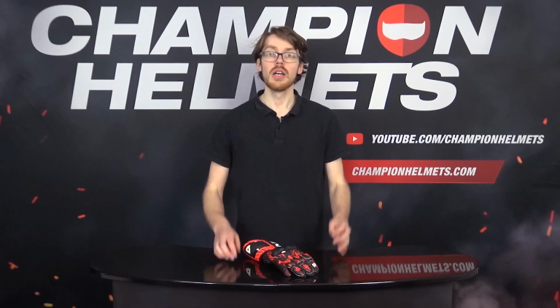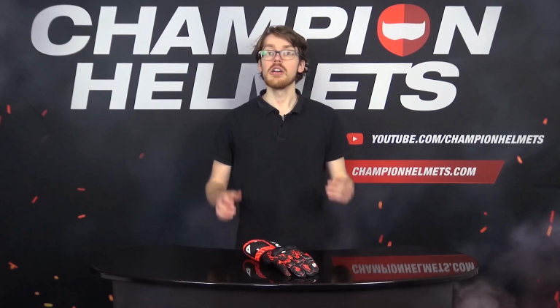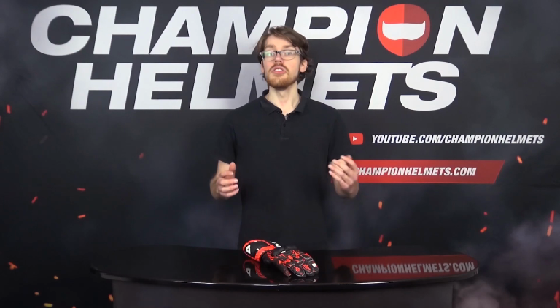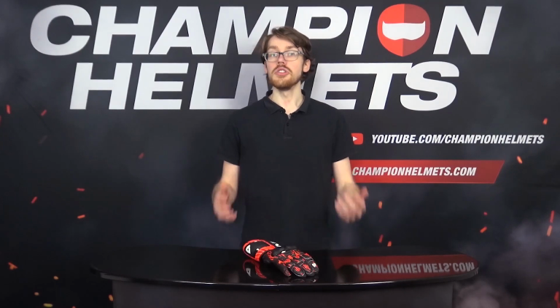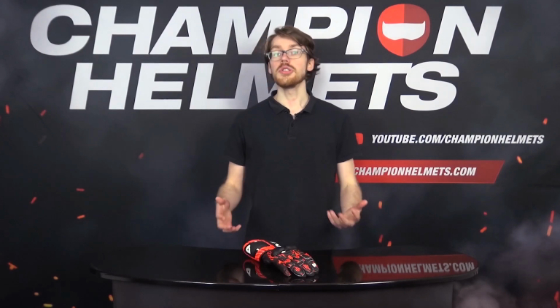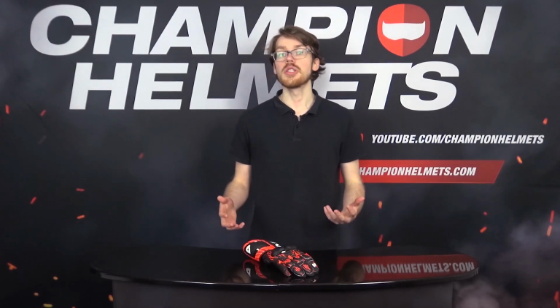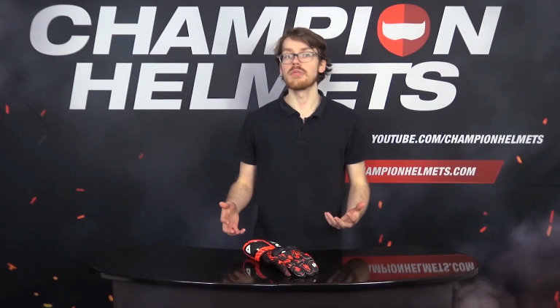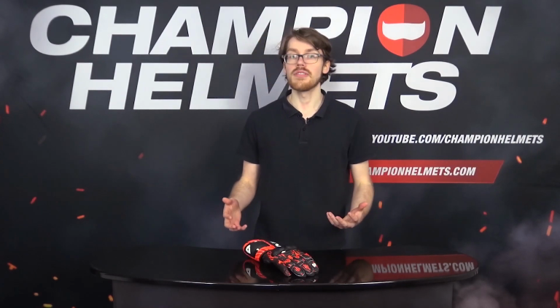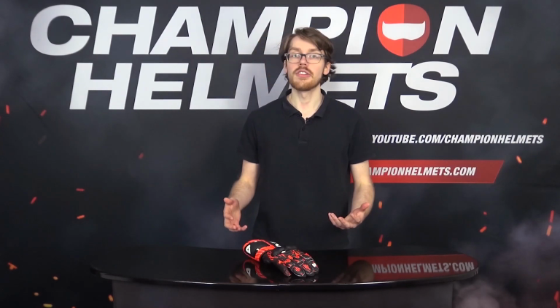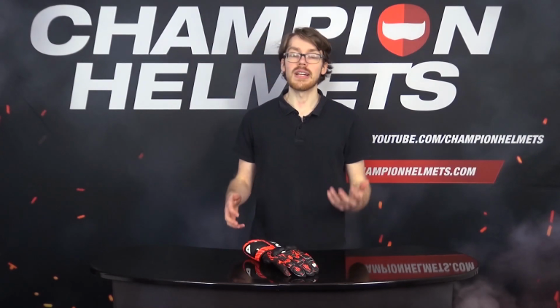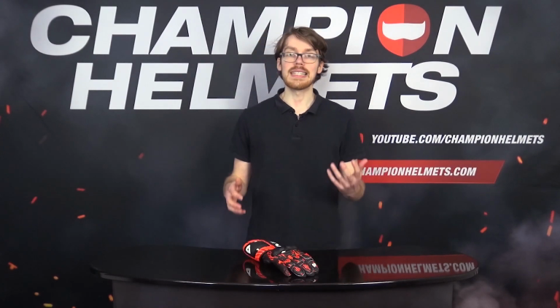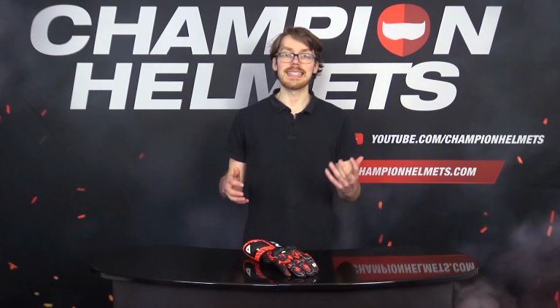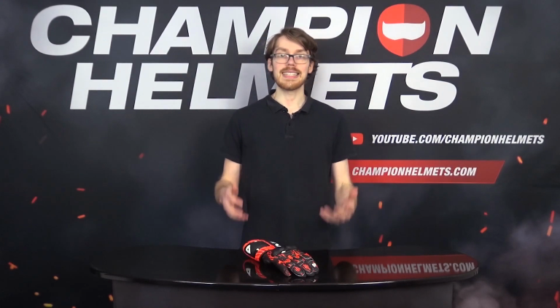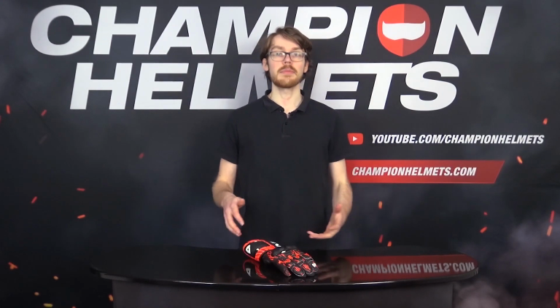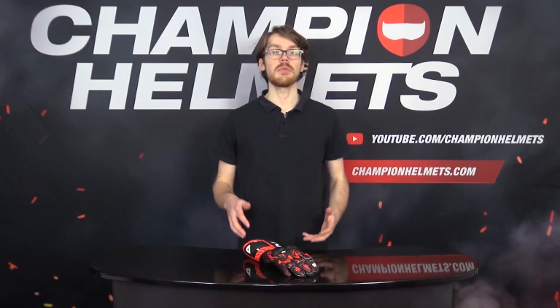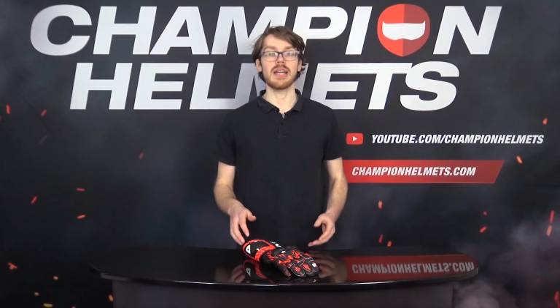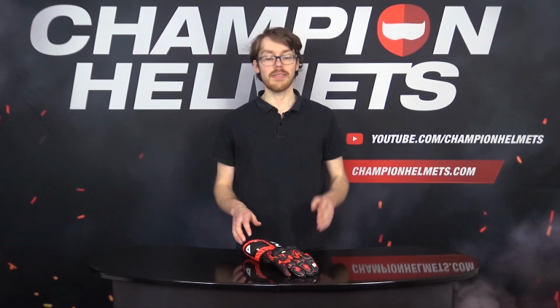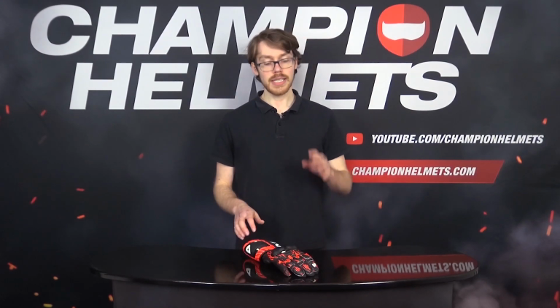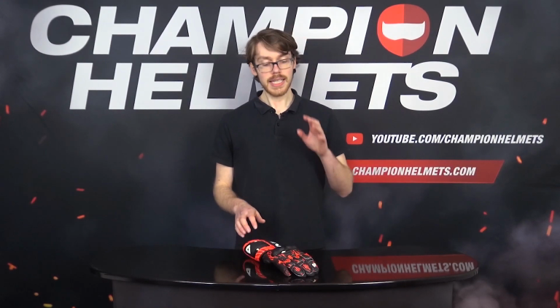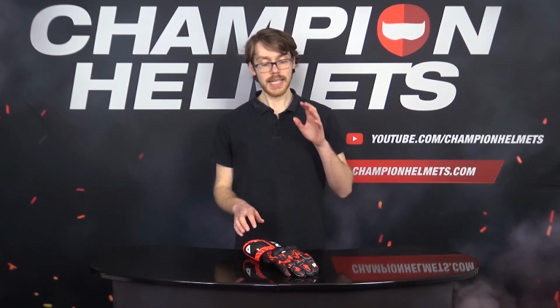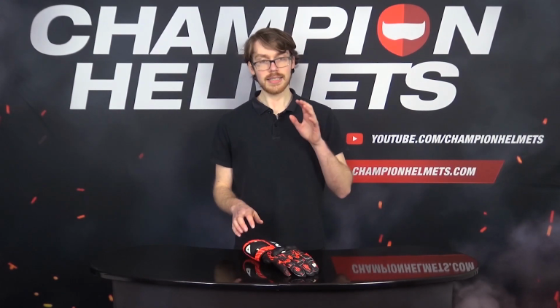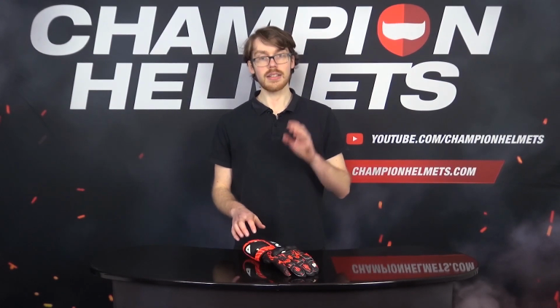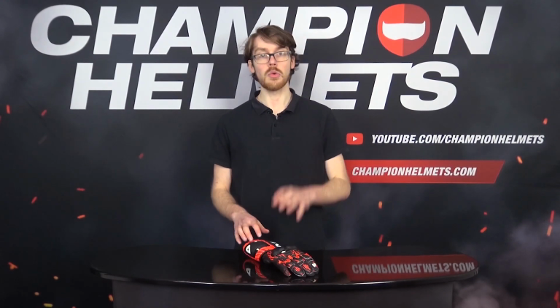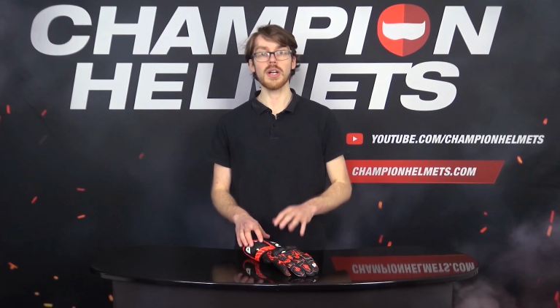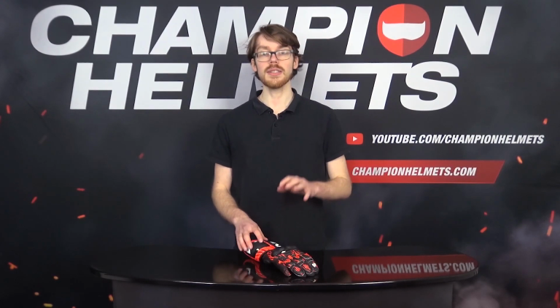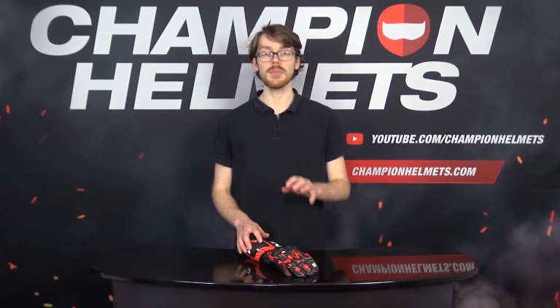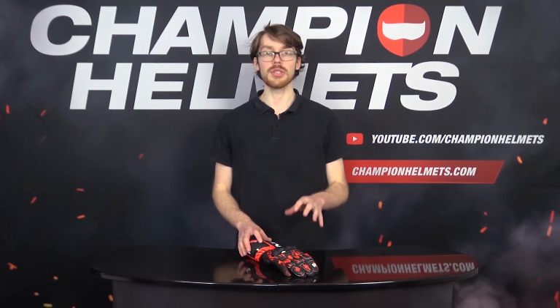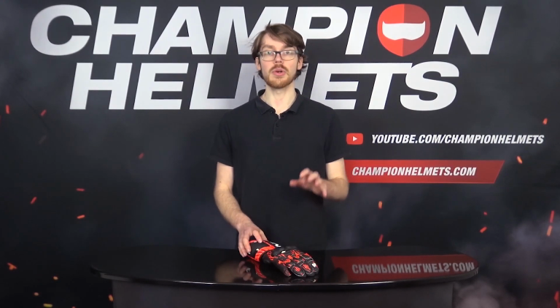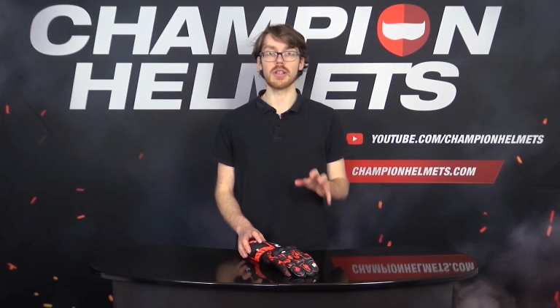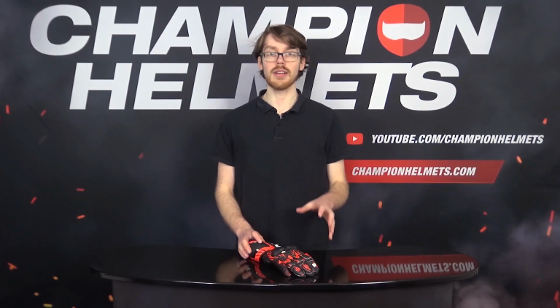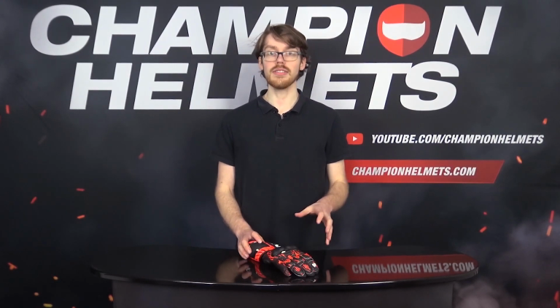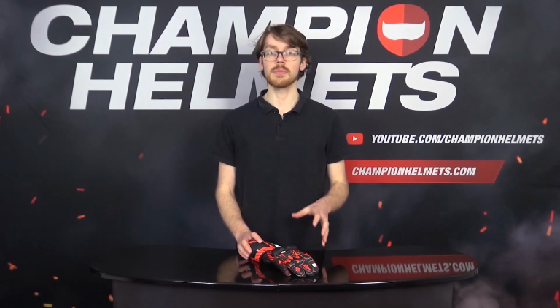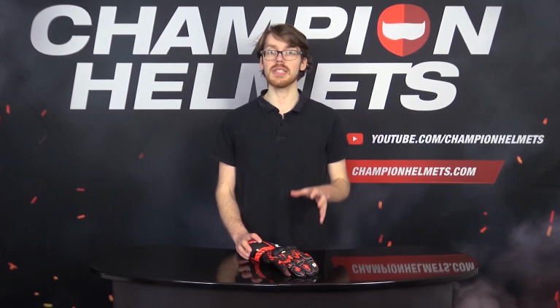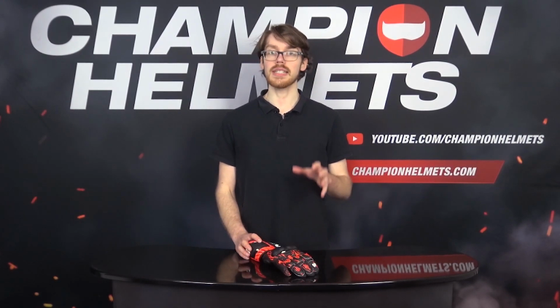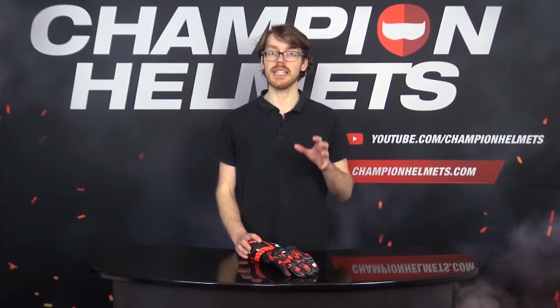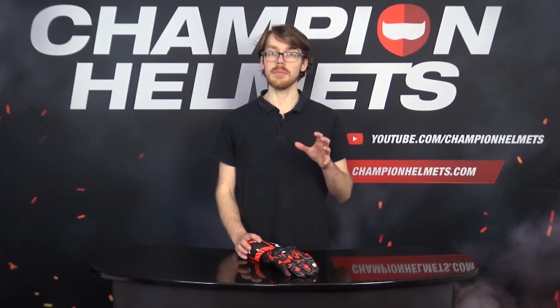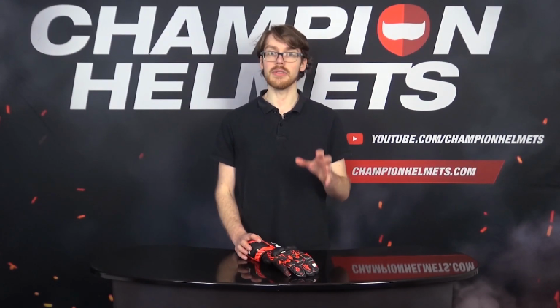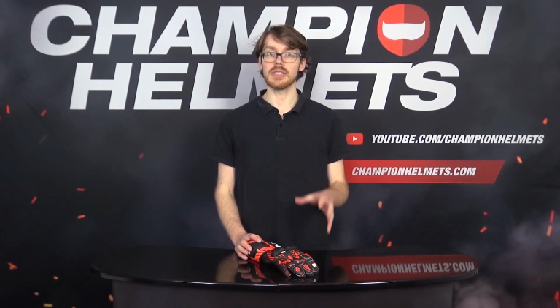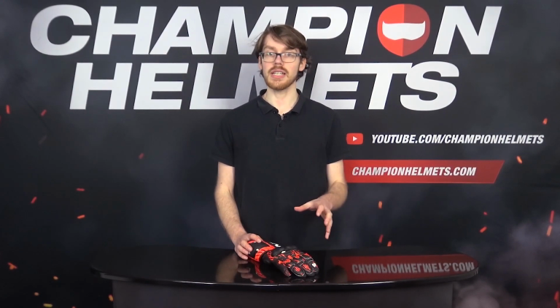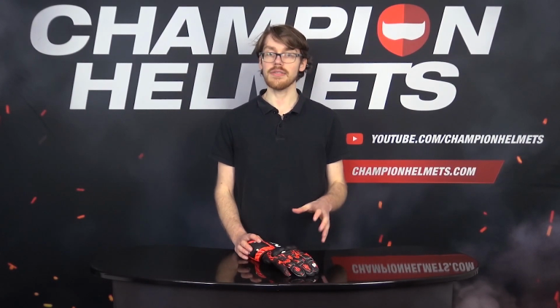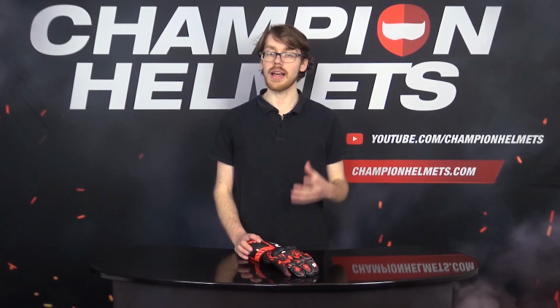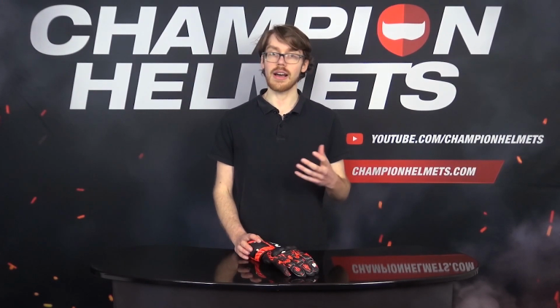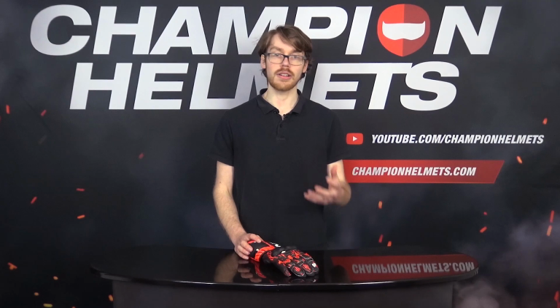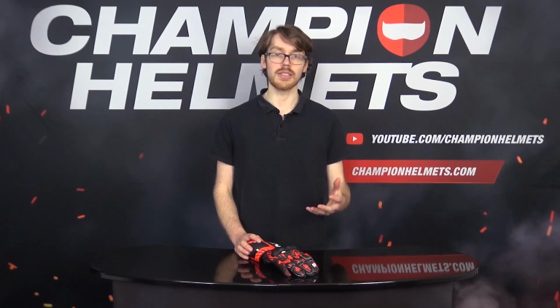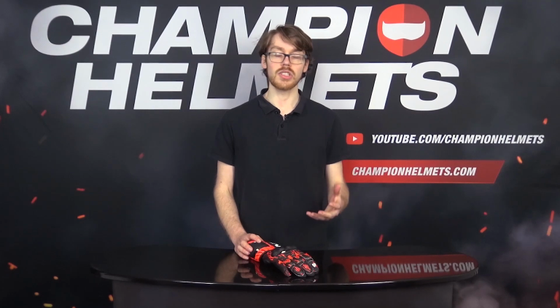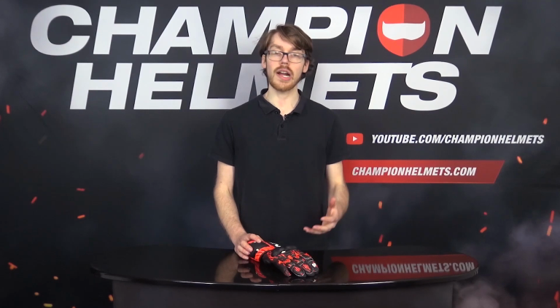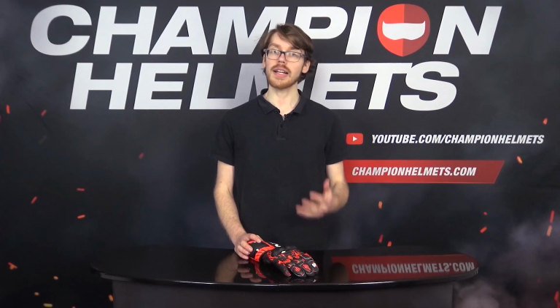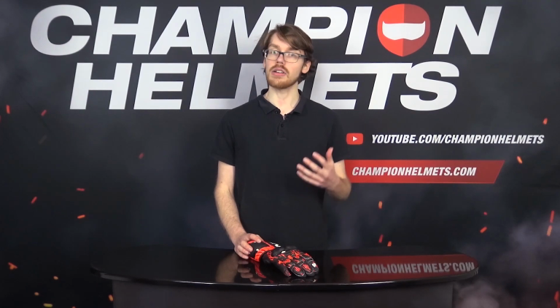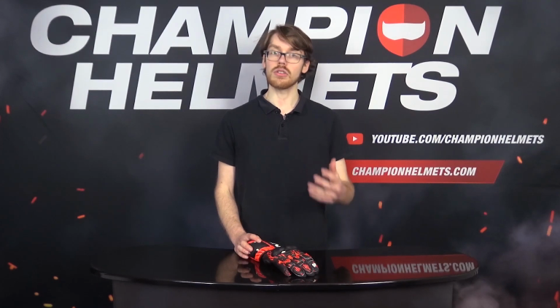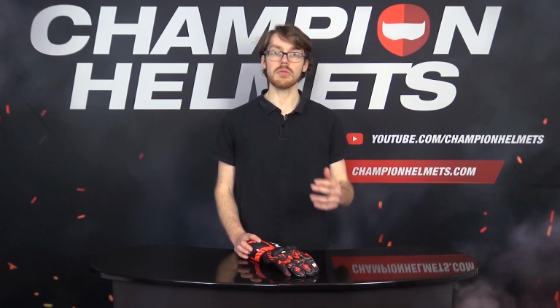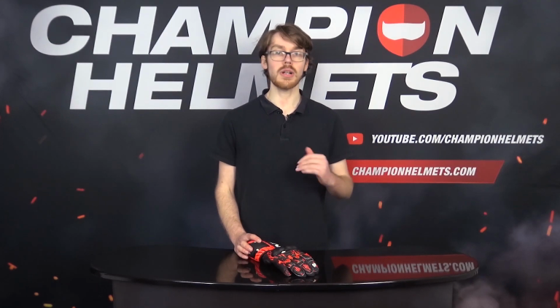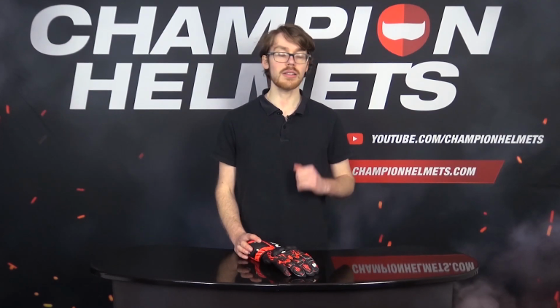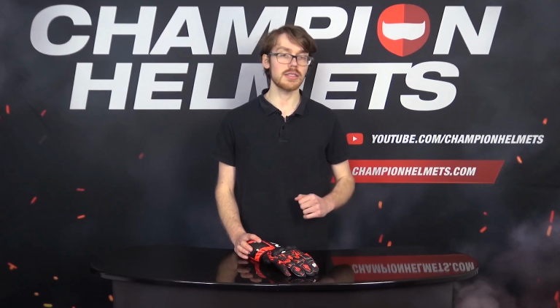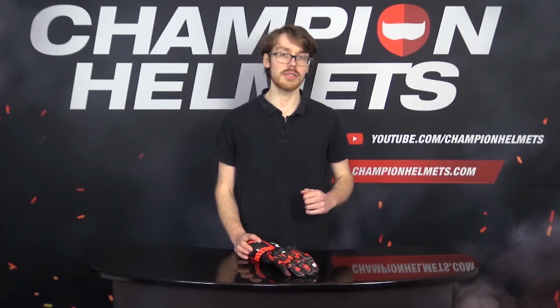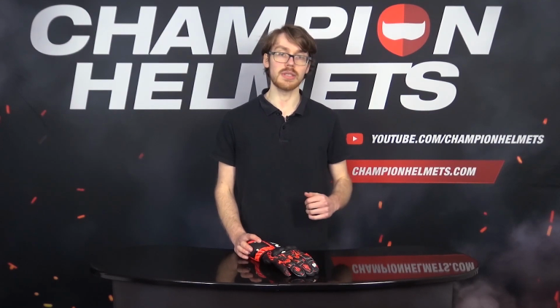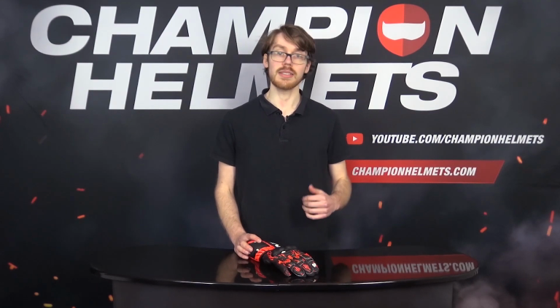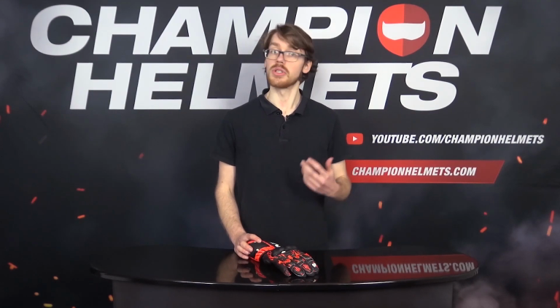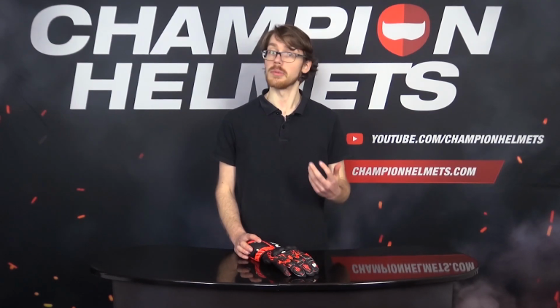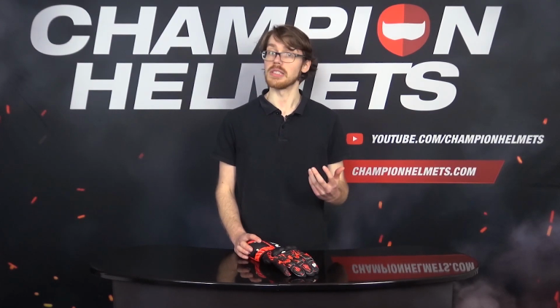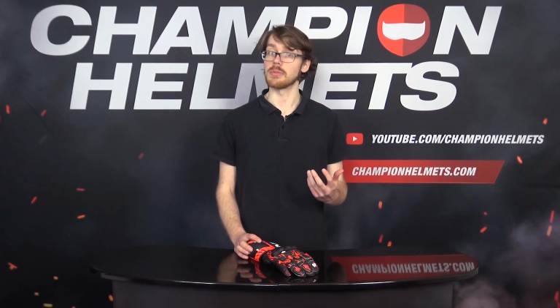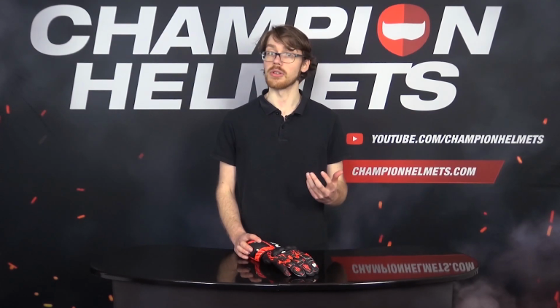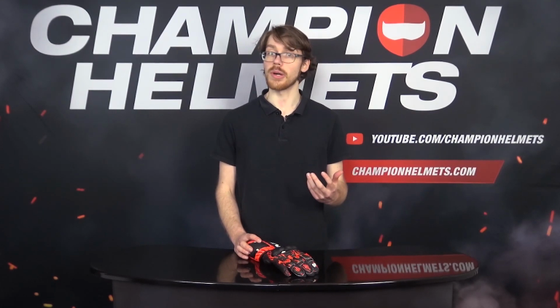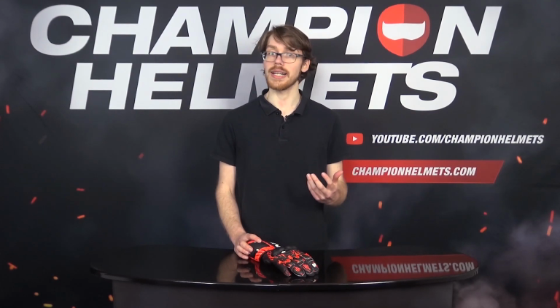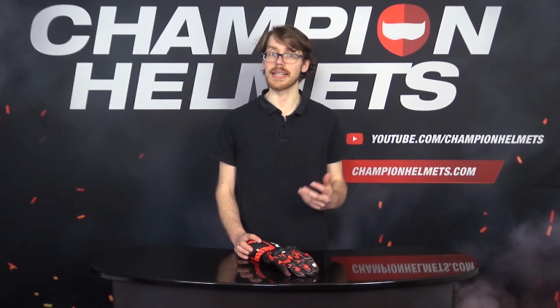New to the Revit racing segment, we have the latest Quantum 2 gloves built to keep you safe out on the track or while doing some urban sport riding.